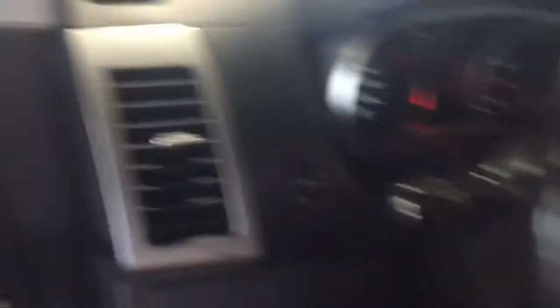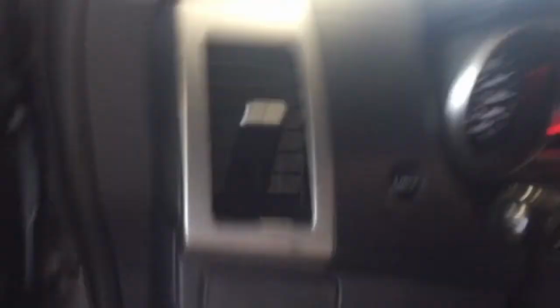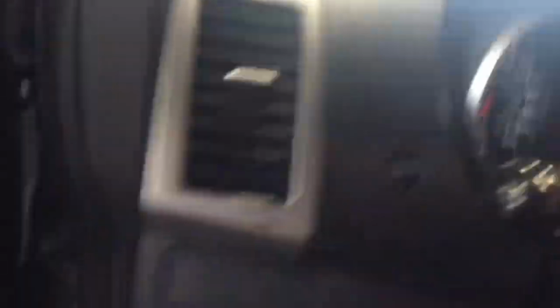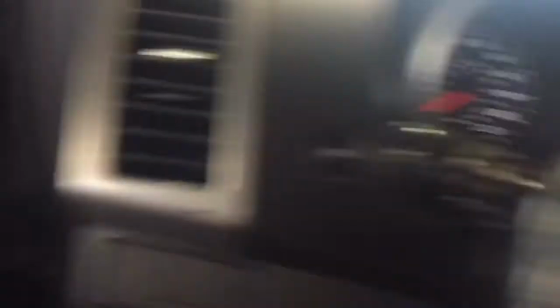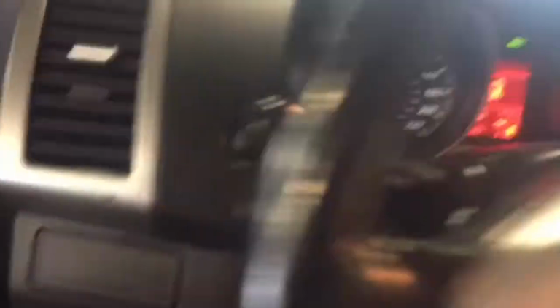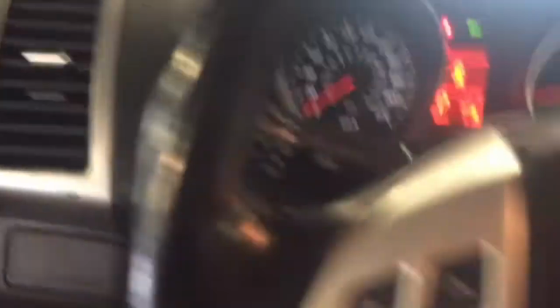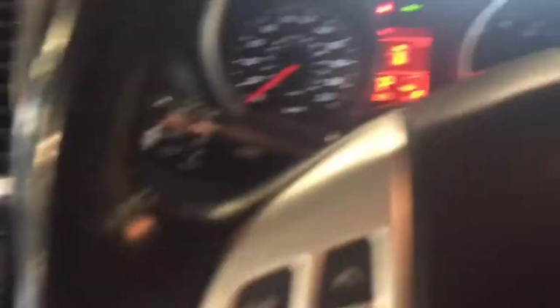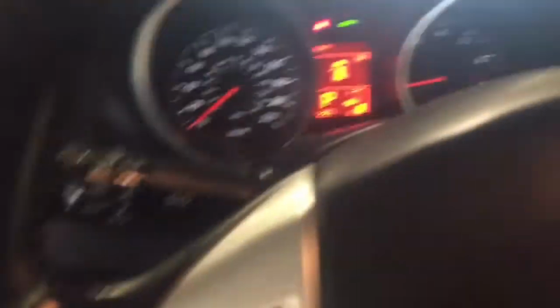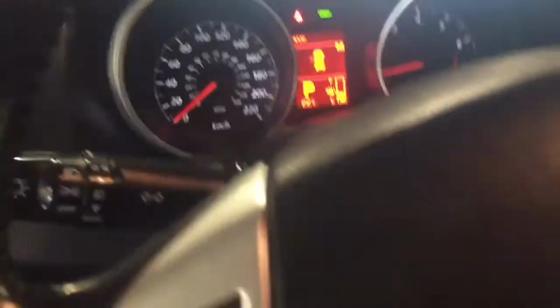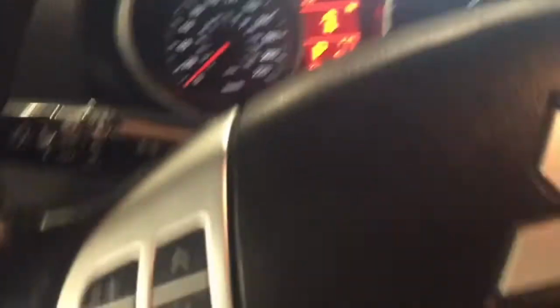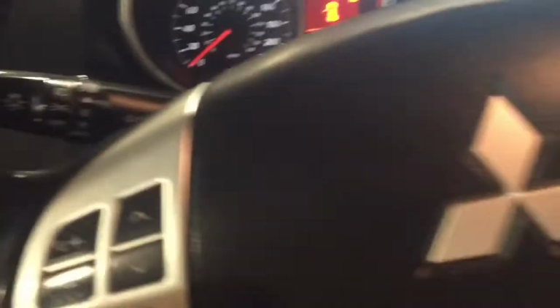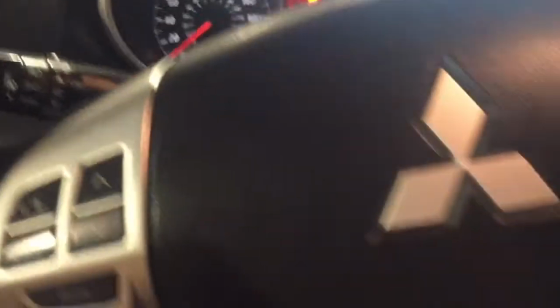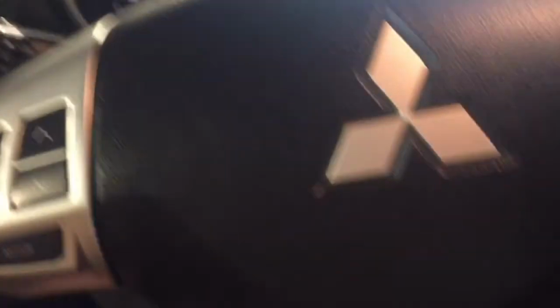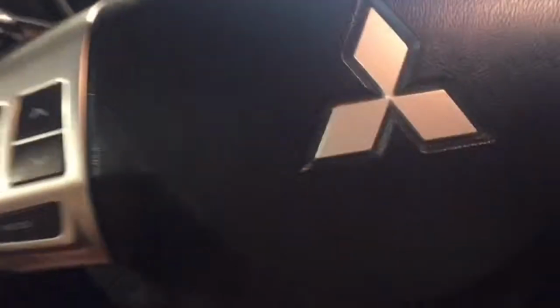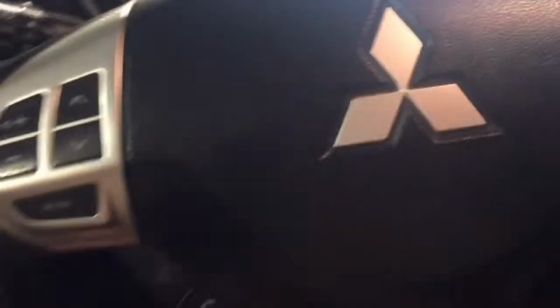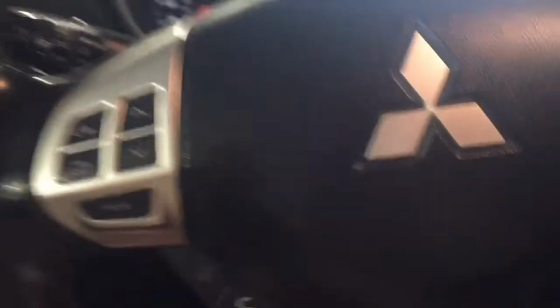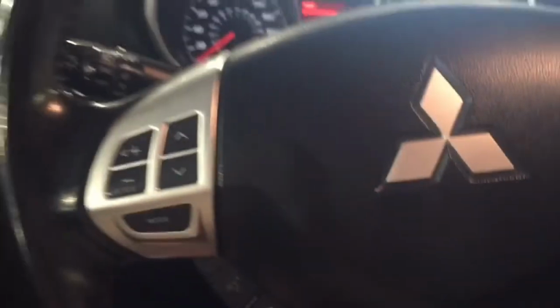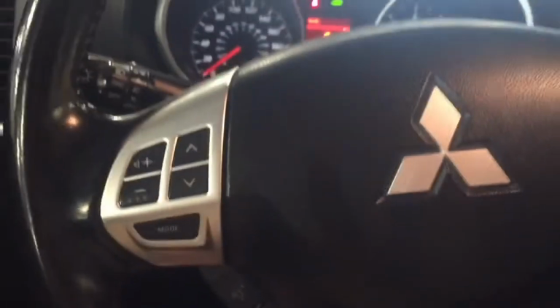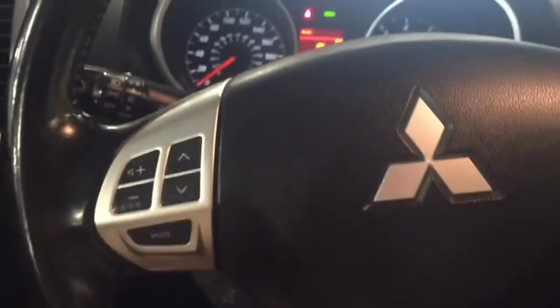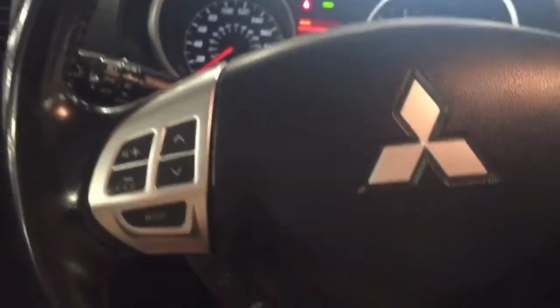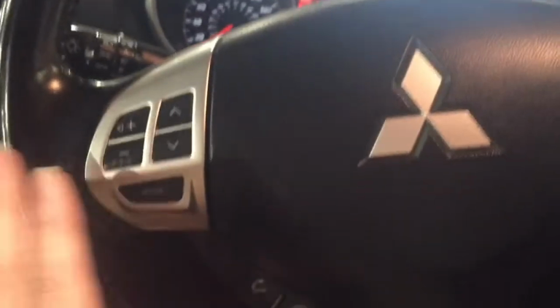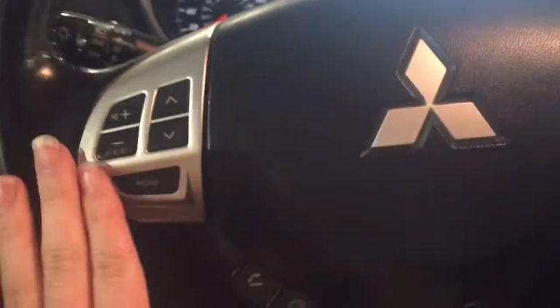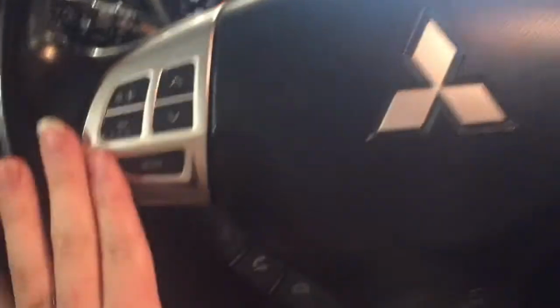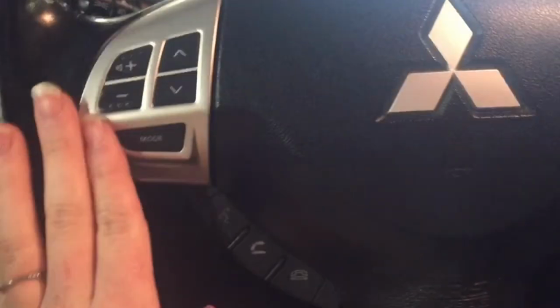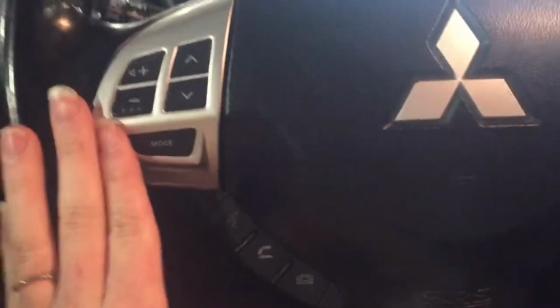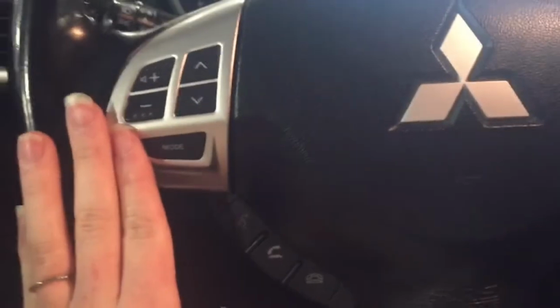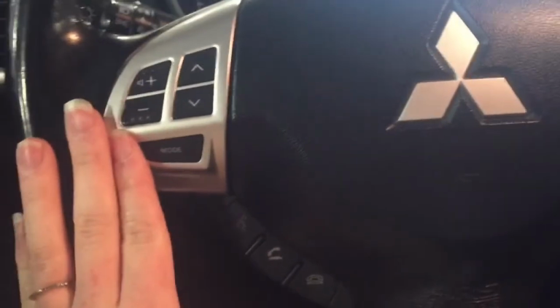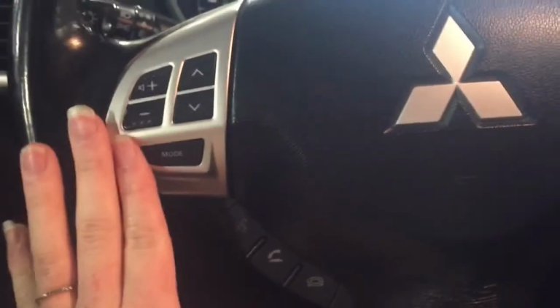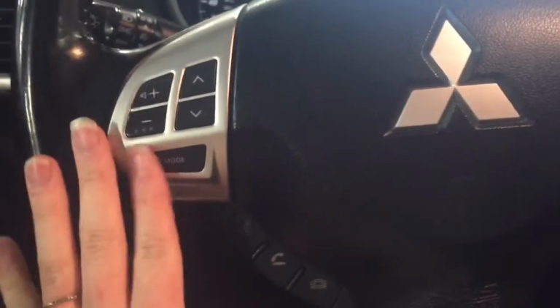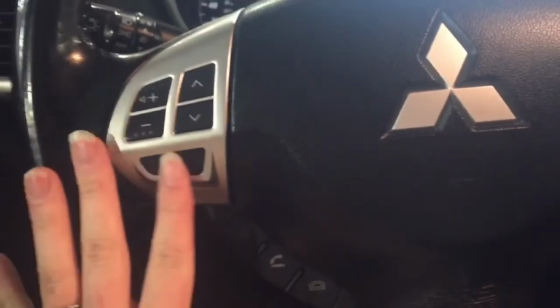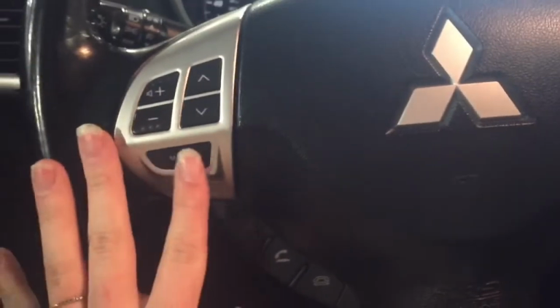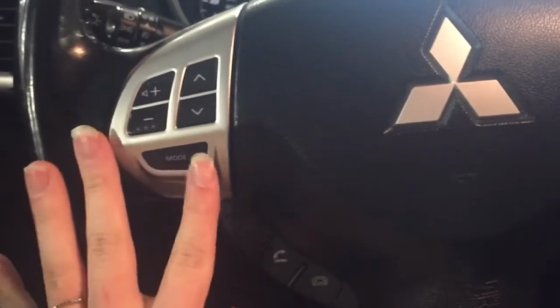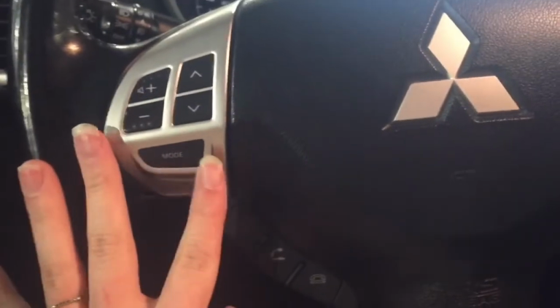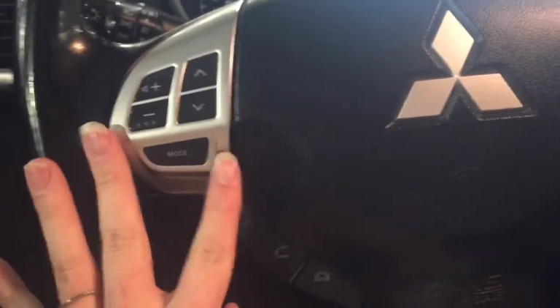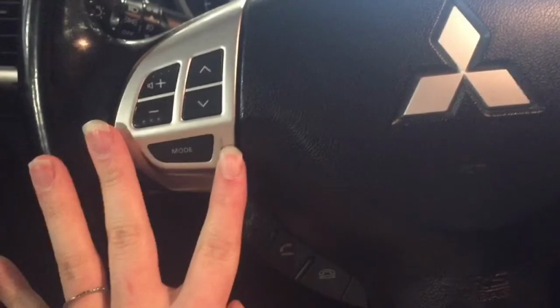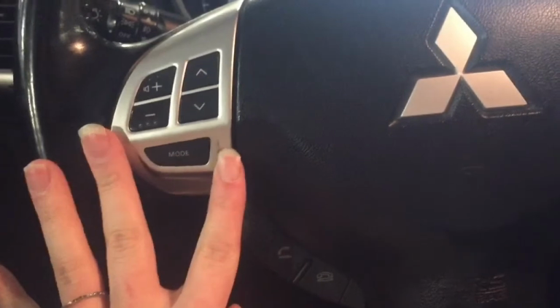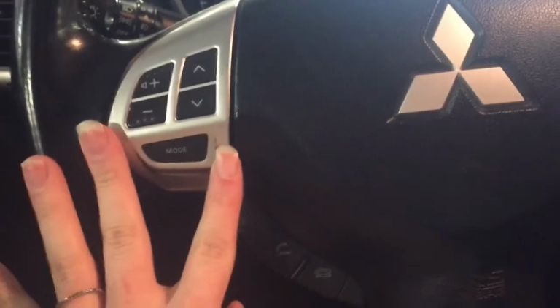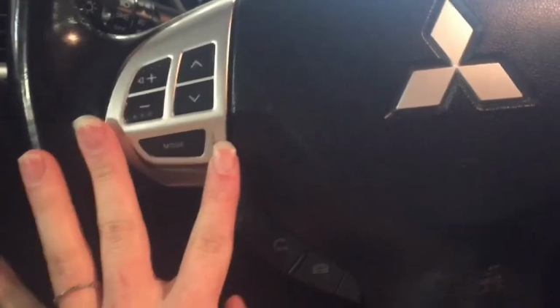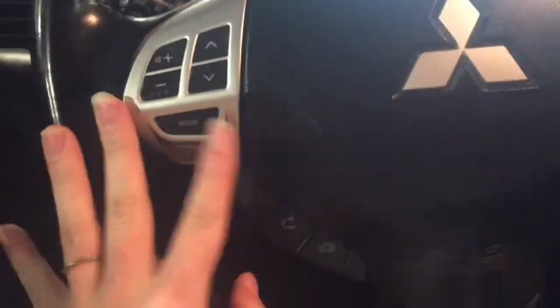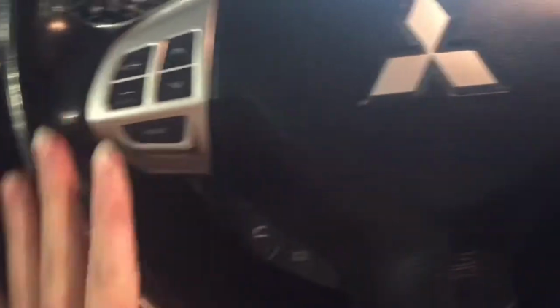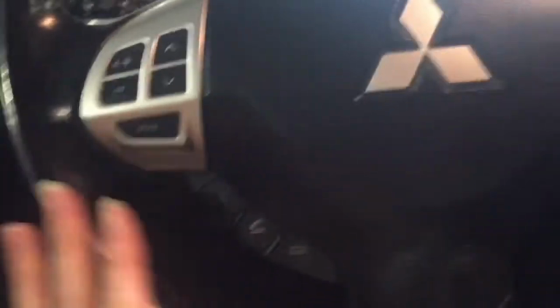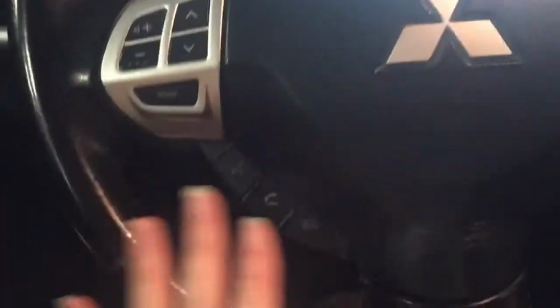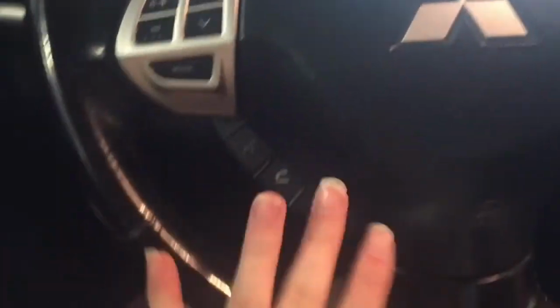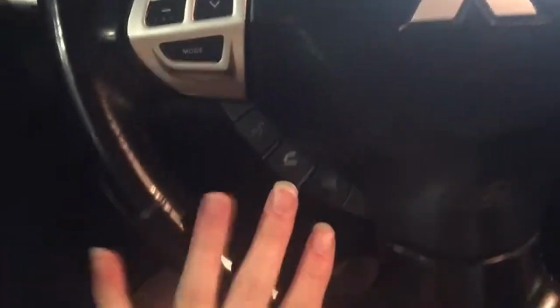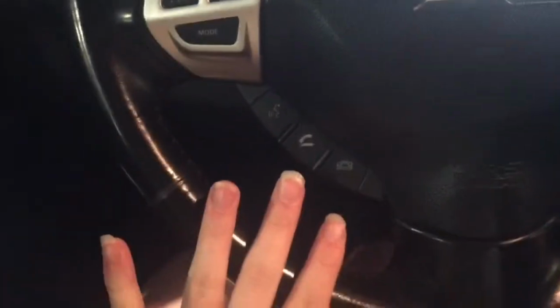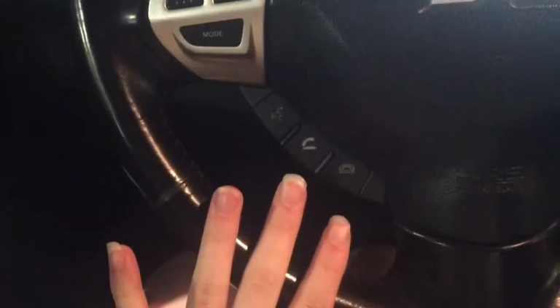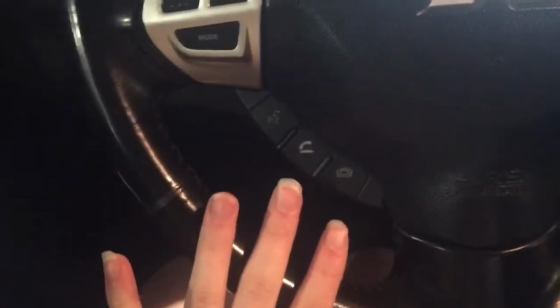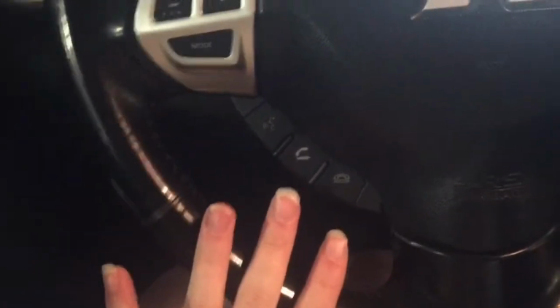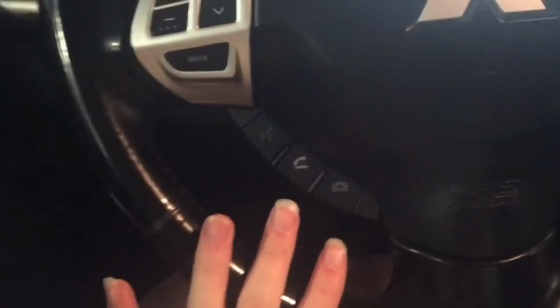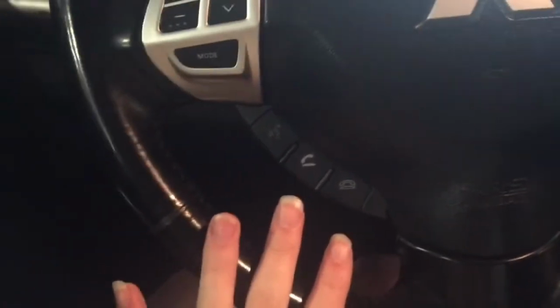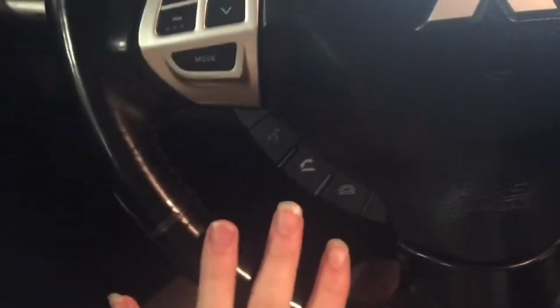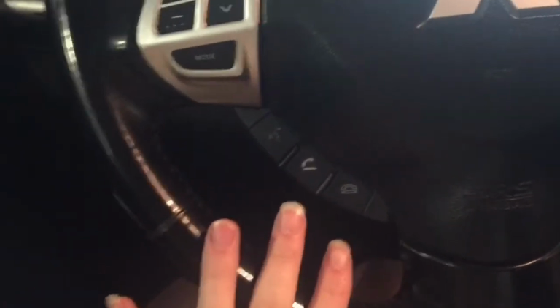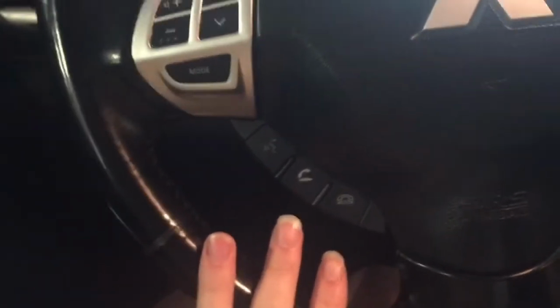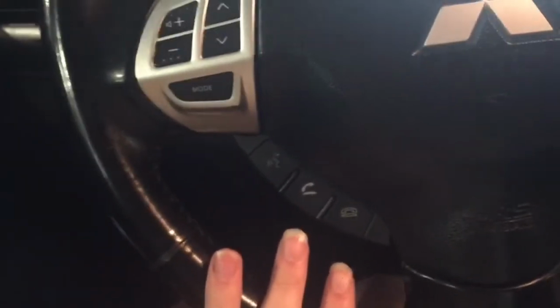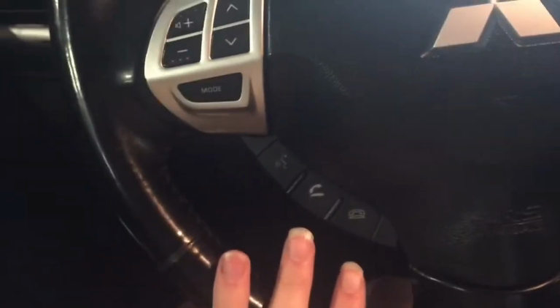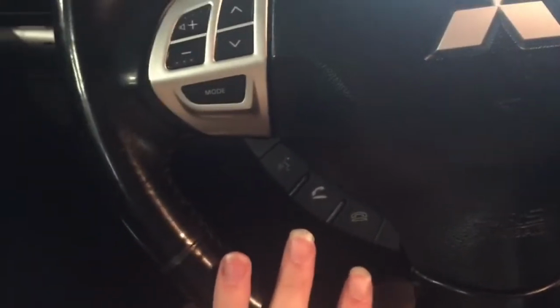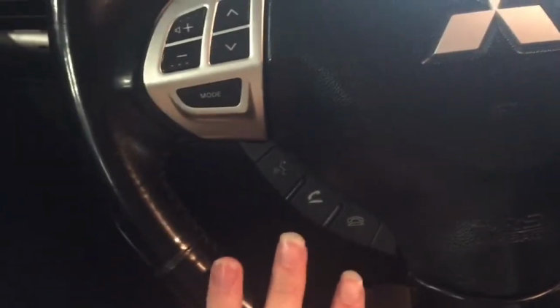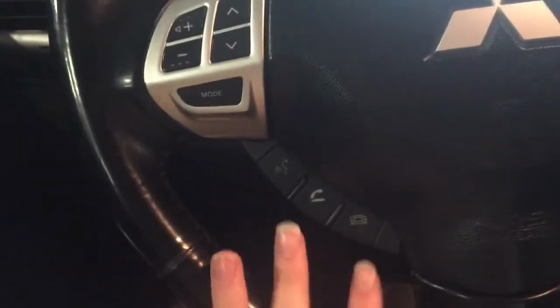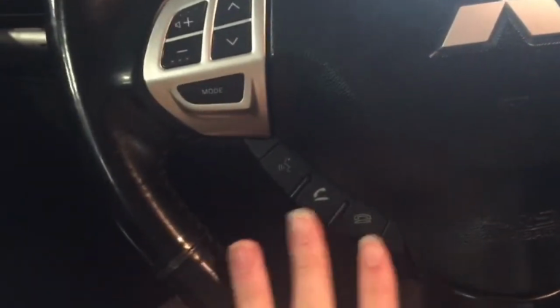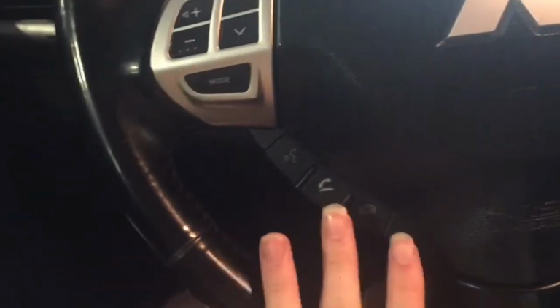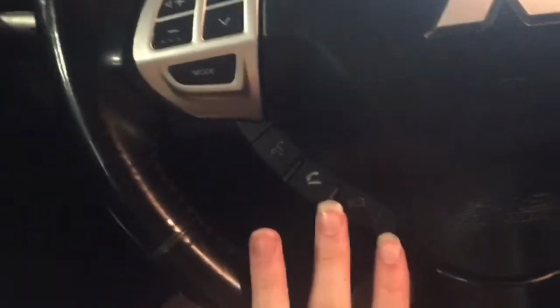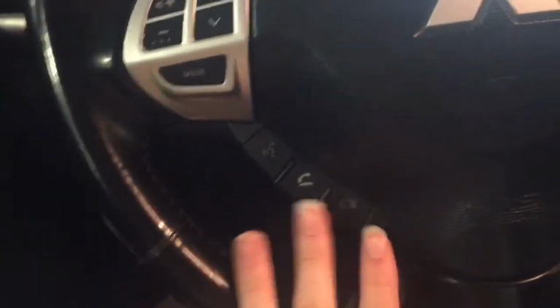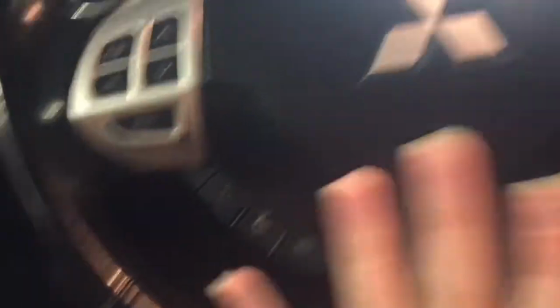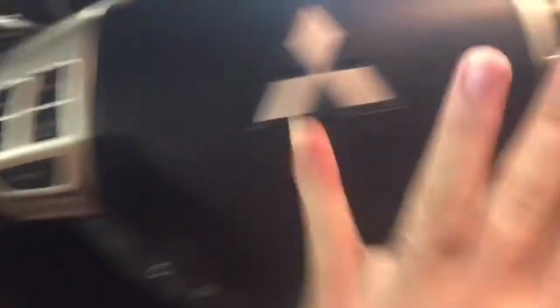Taking a closer look inside the vehicle, on the left-hand side of our steering wheel we have our volume controls, voice recognition, and hands-free calling.